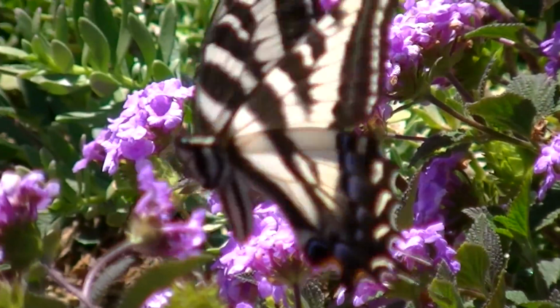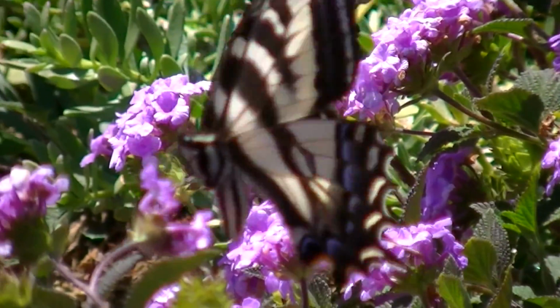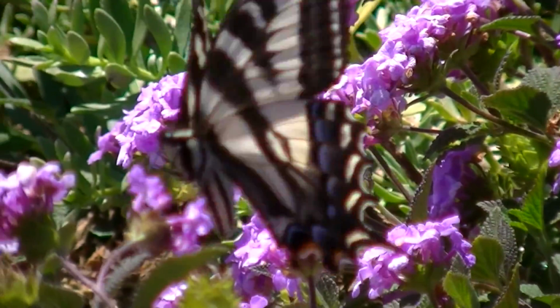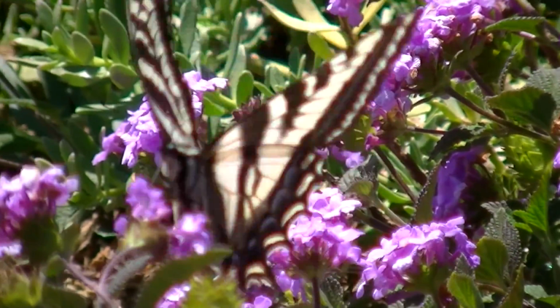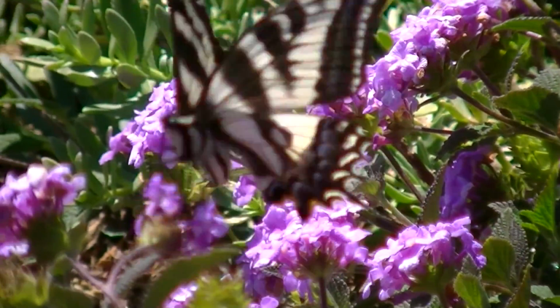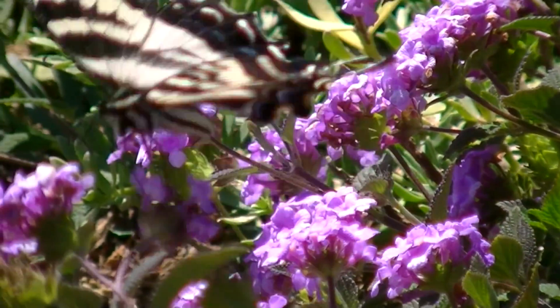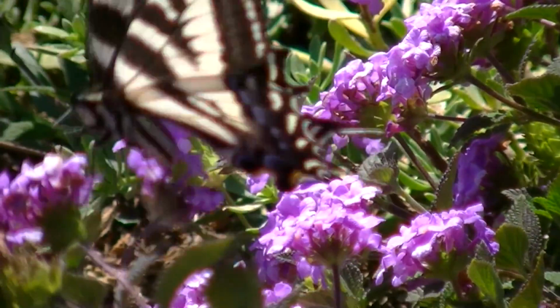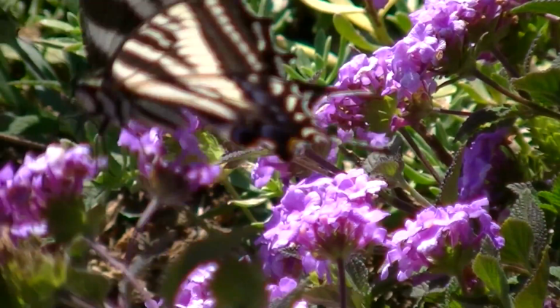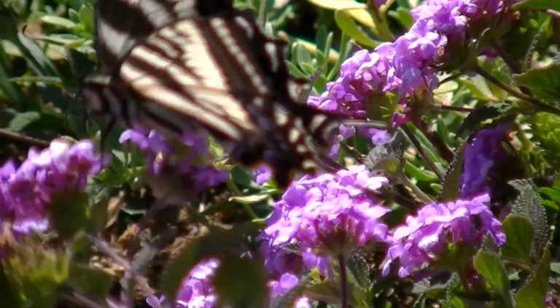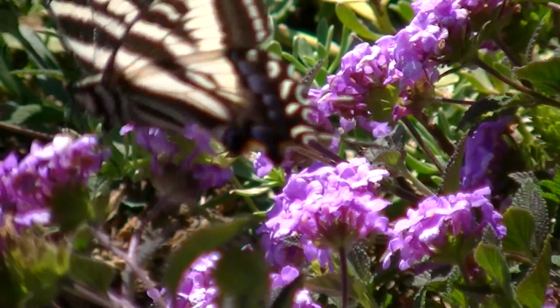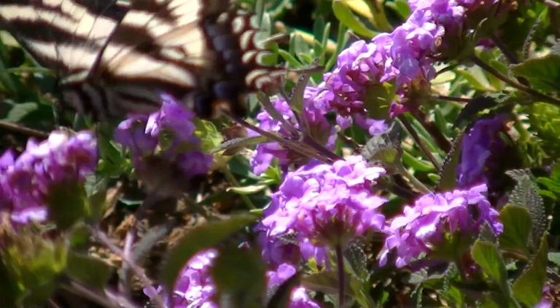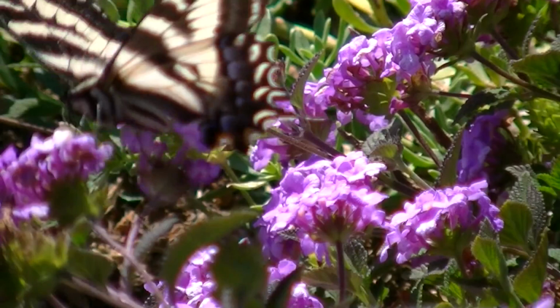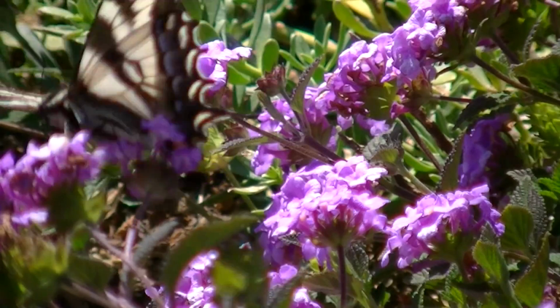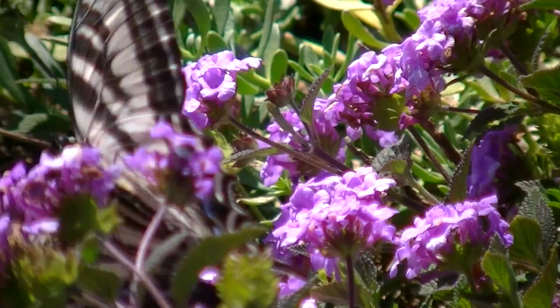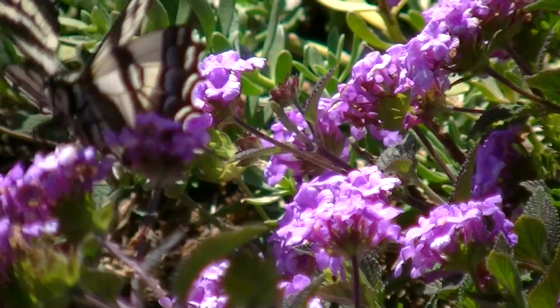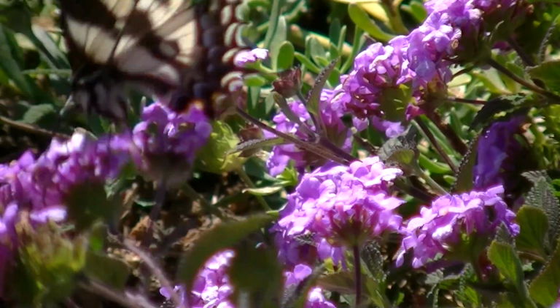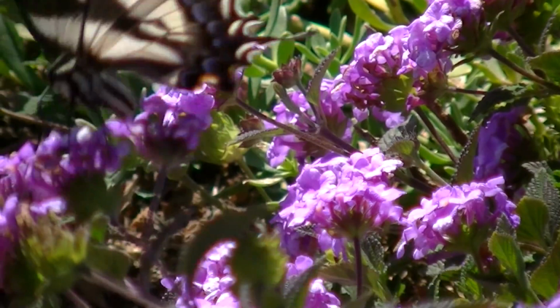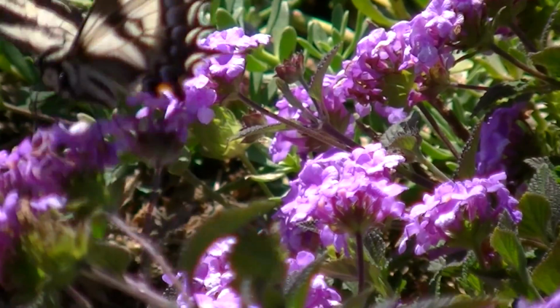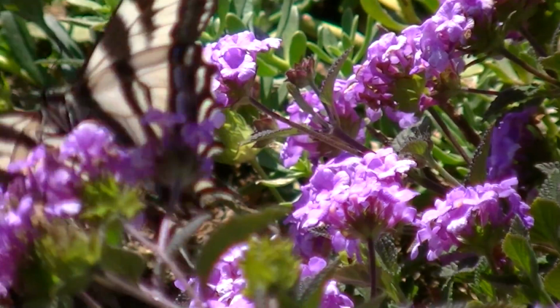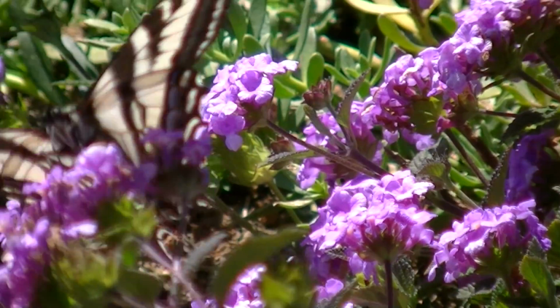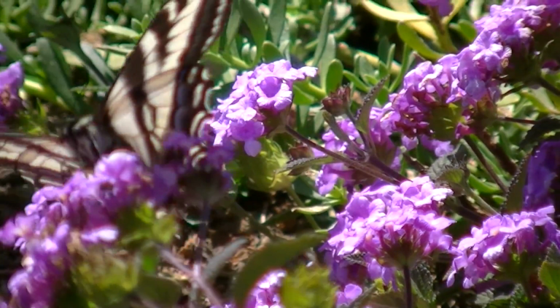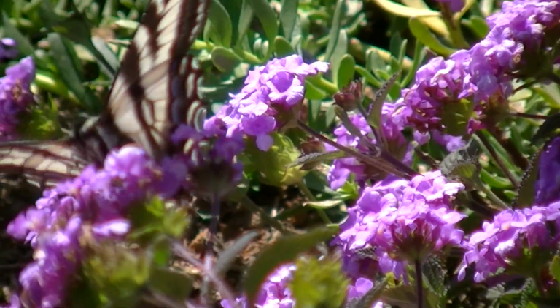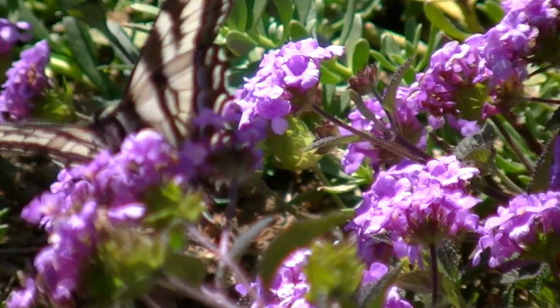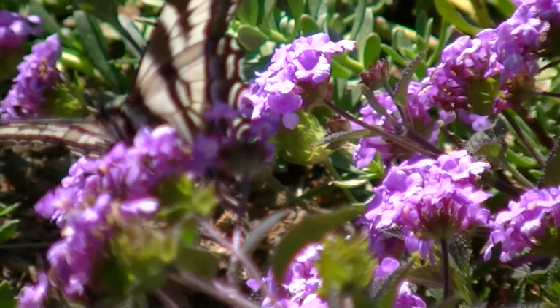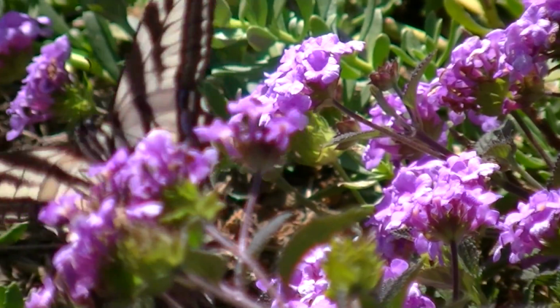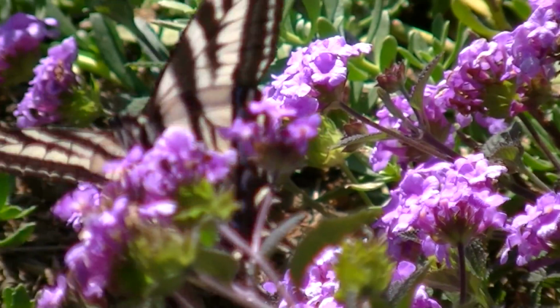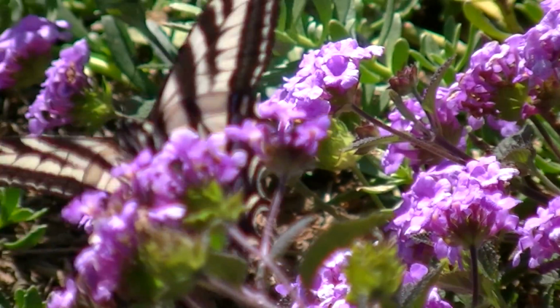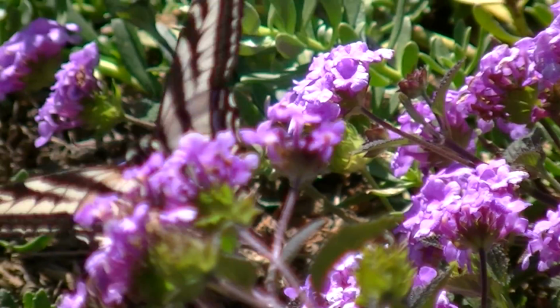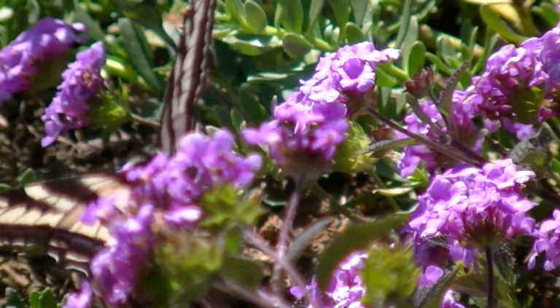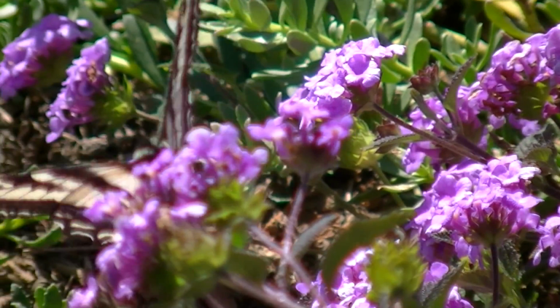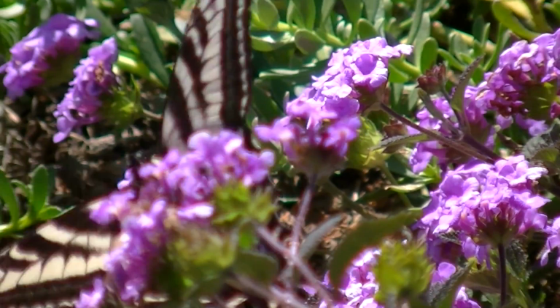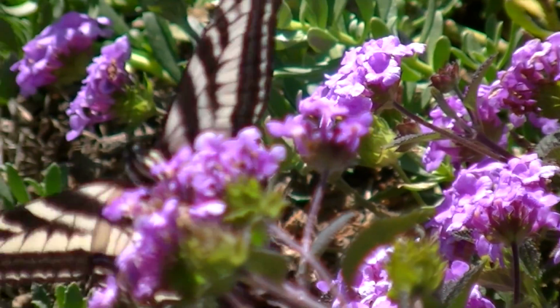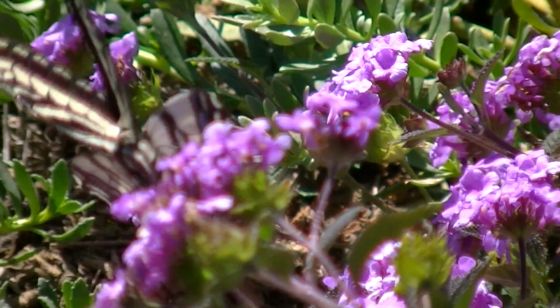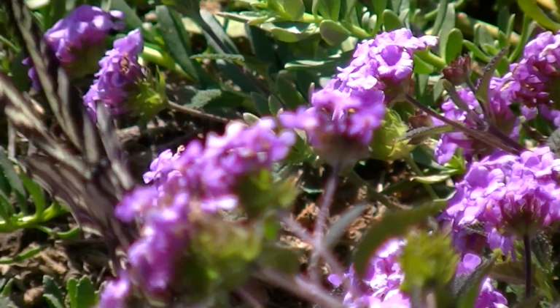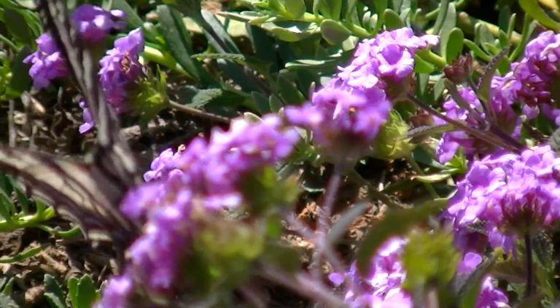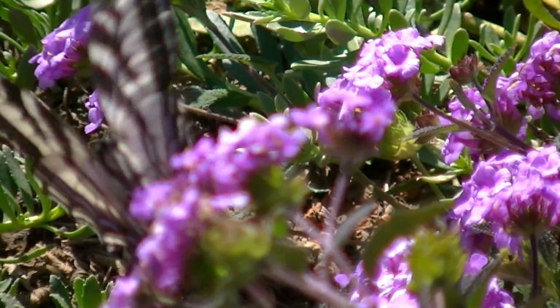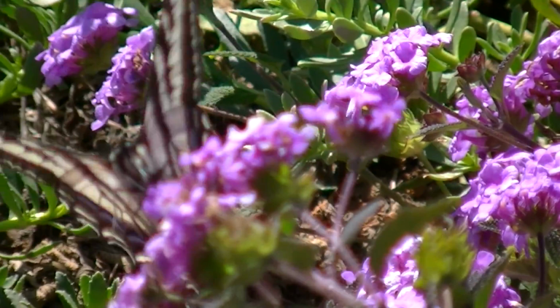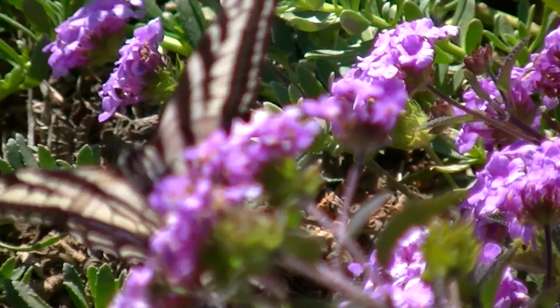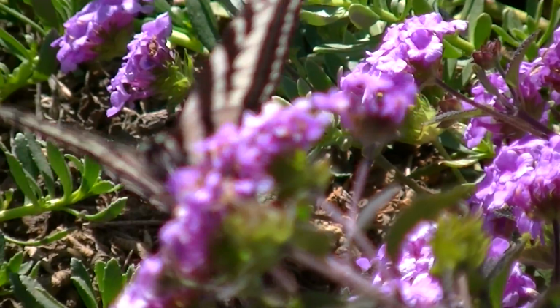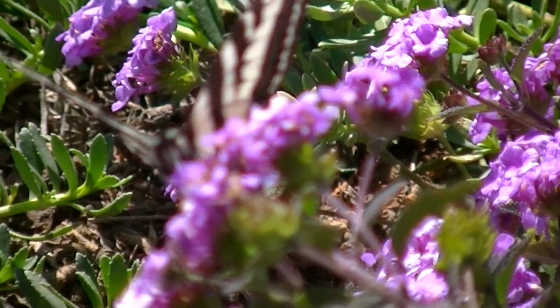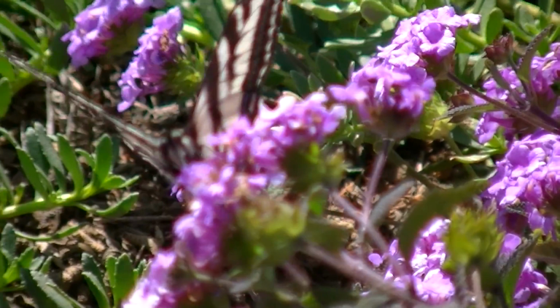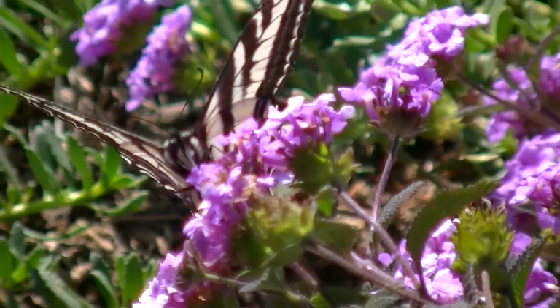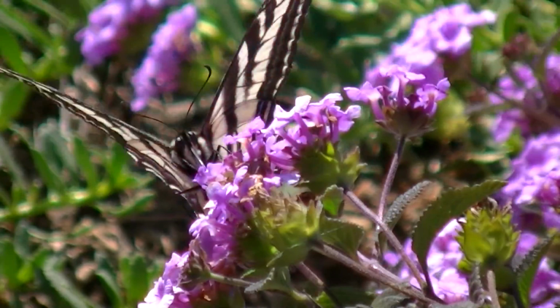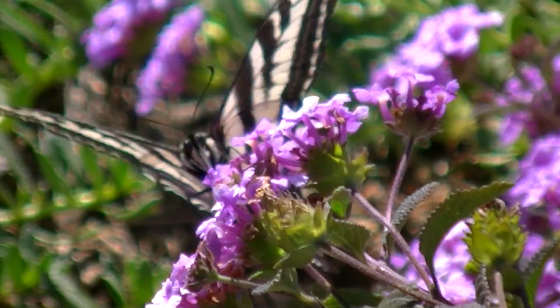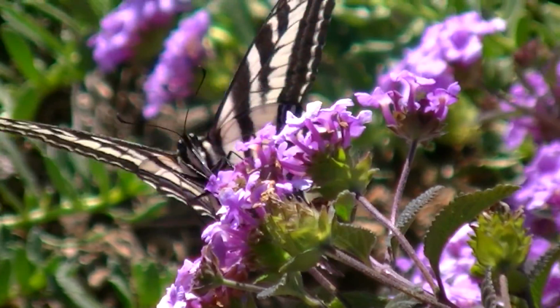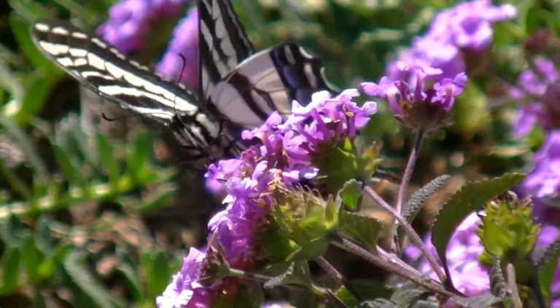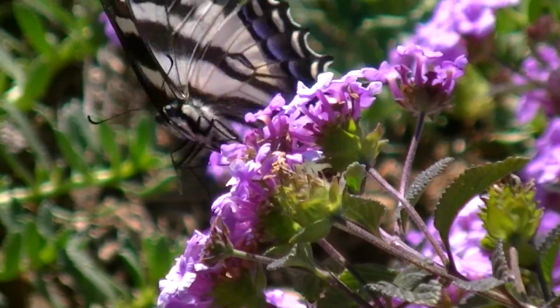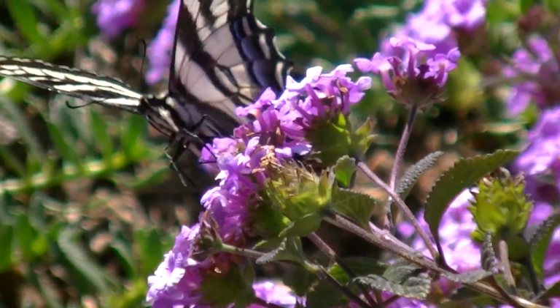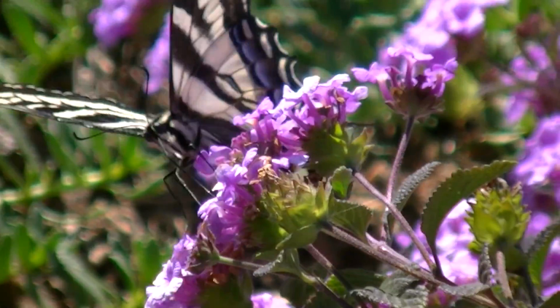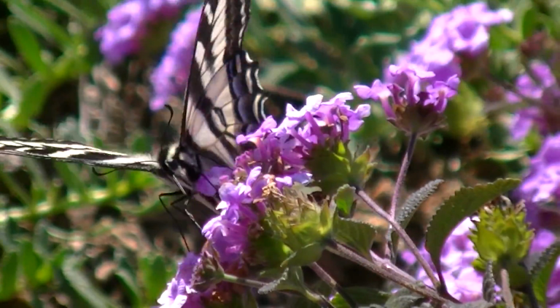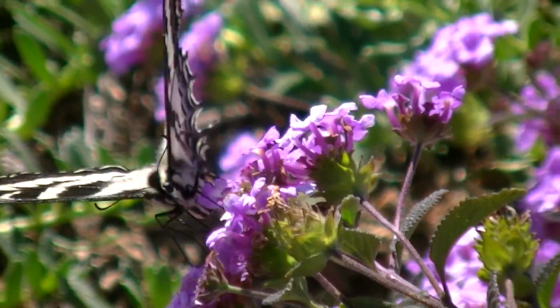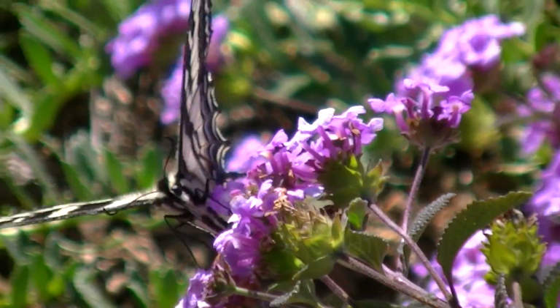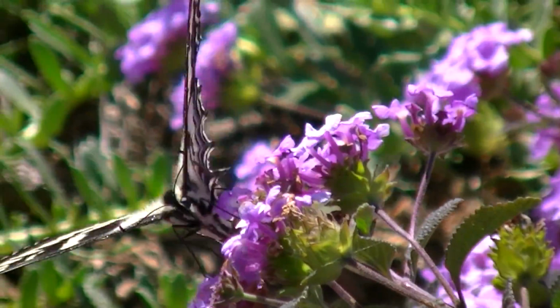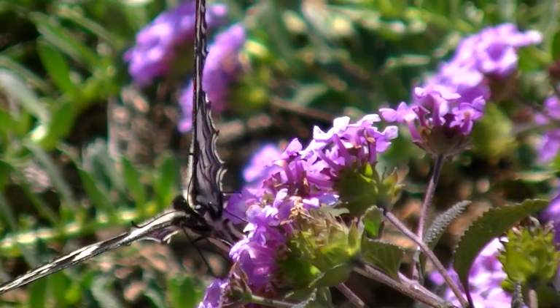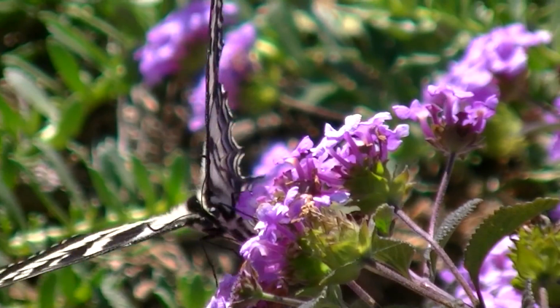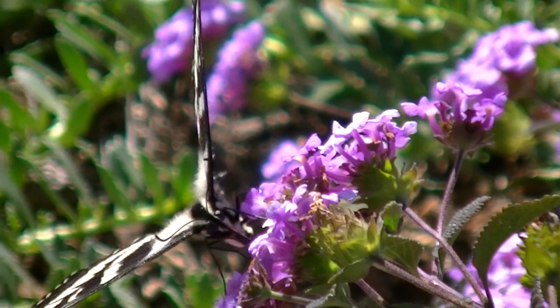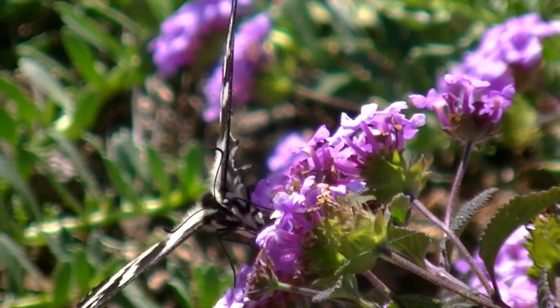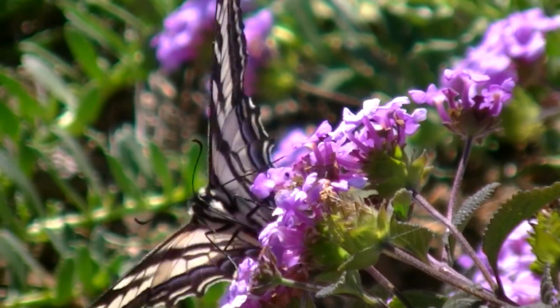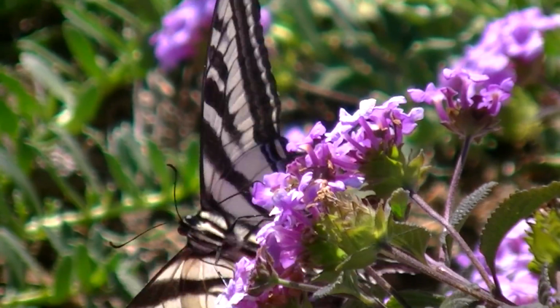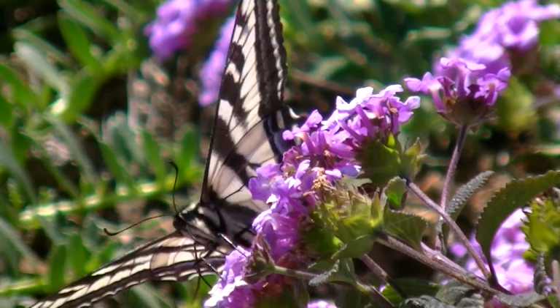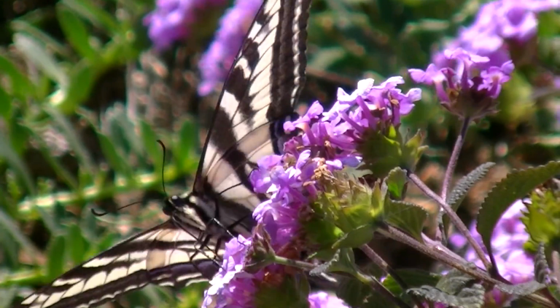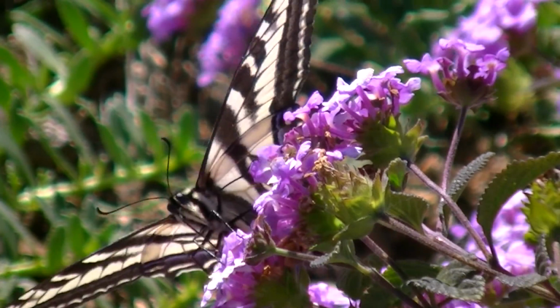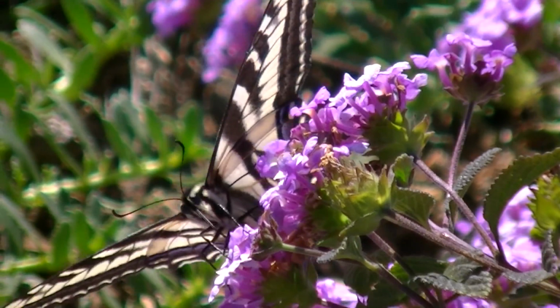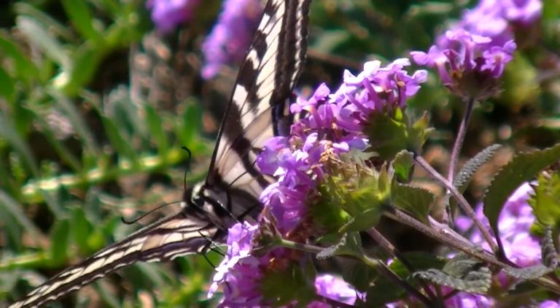With an average lifespan varying from 20 to 40 days, butterflies also play a very important role in cross-pollination and the production of fruit.